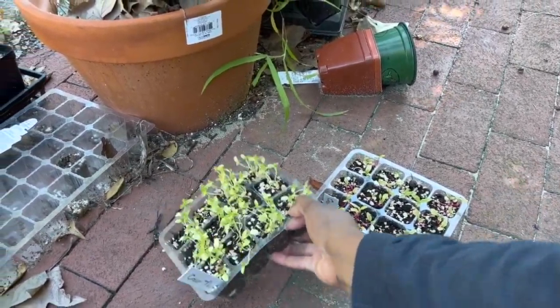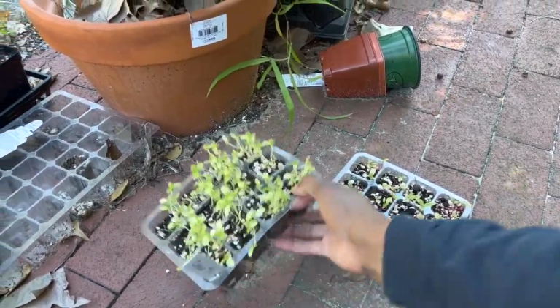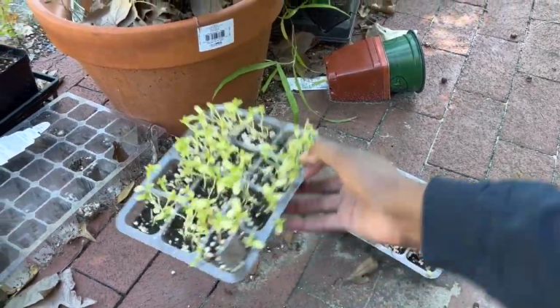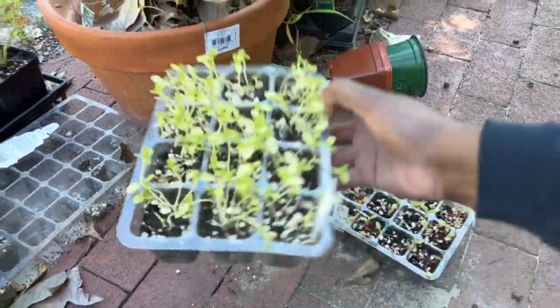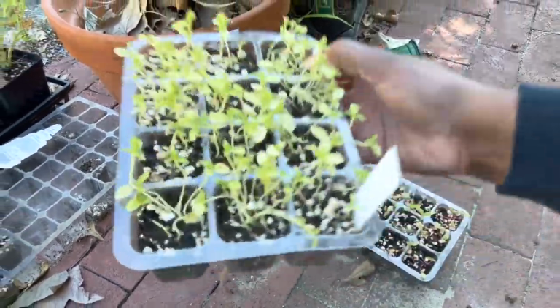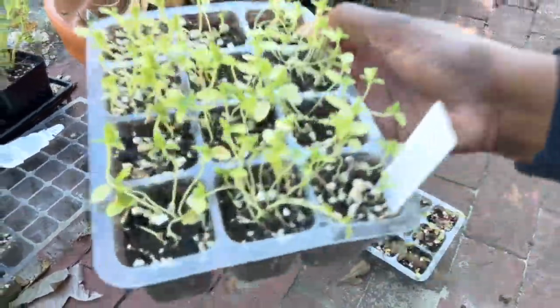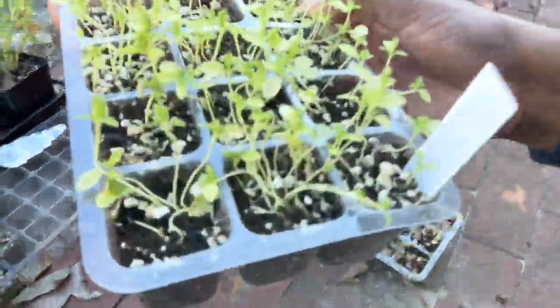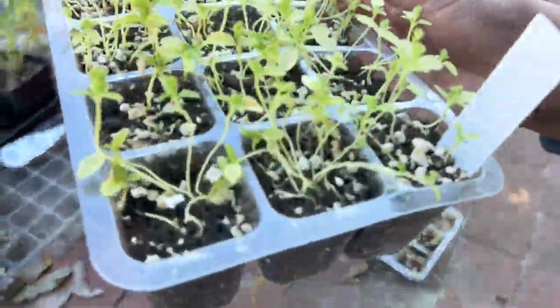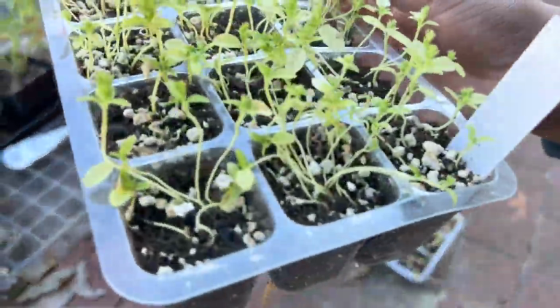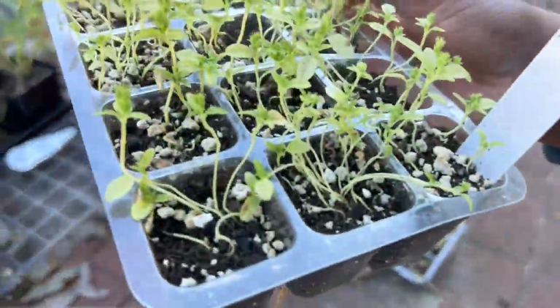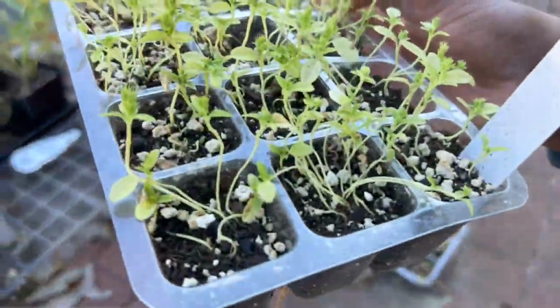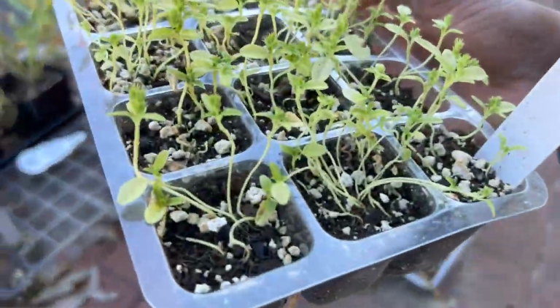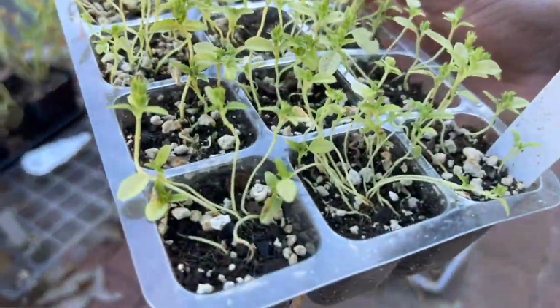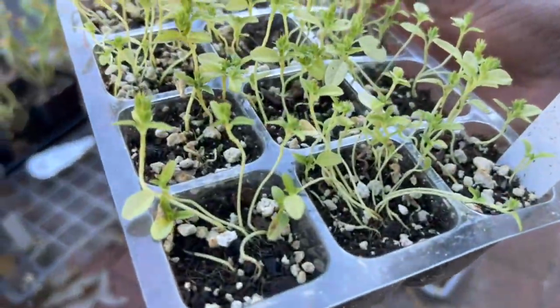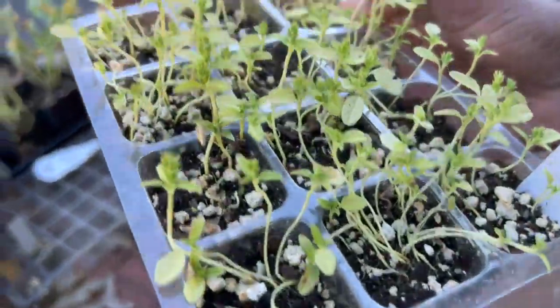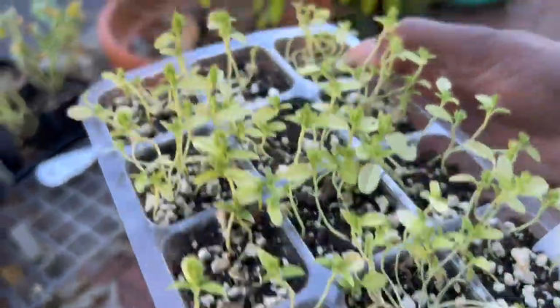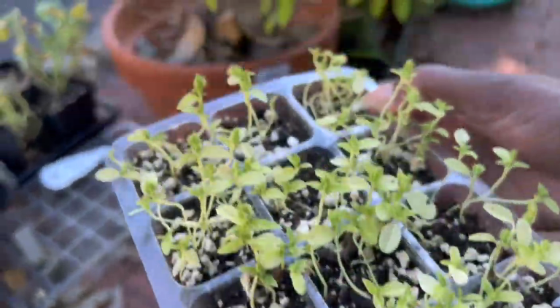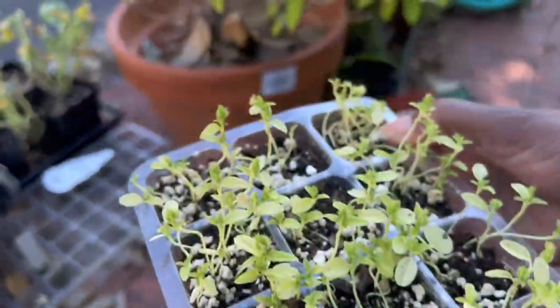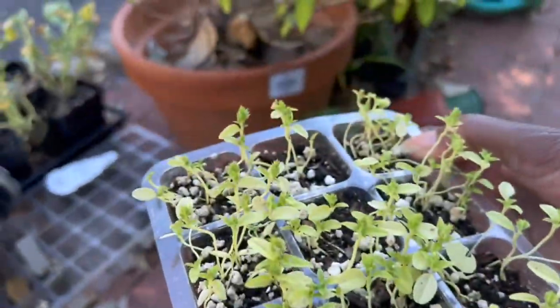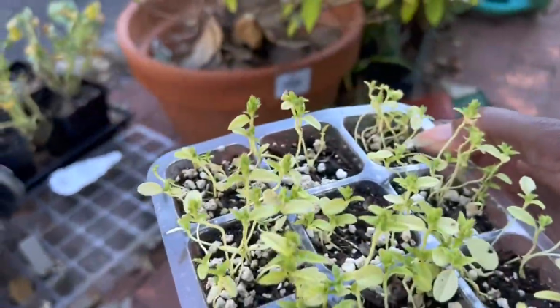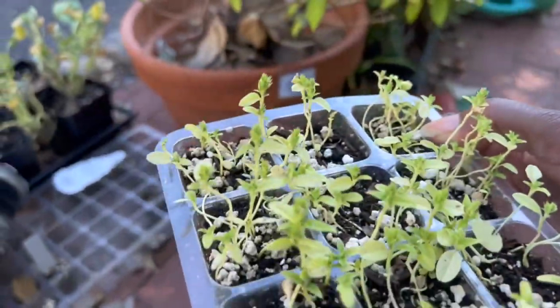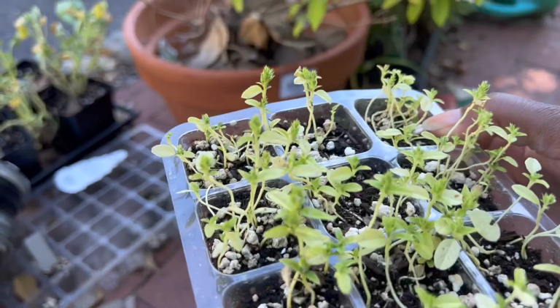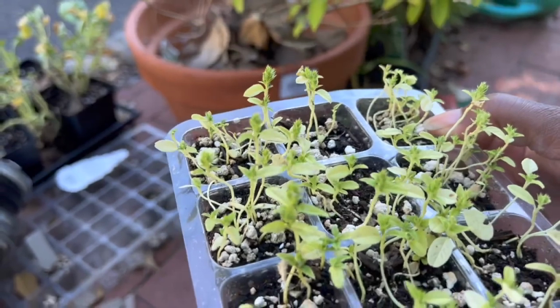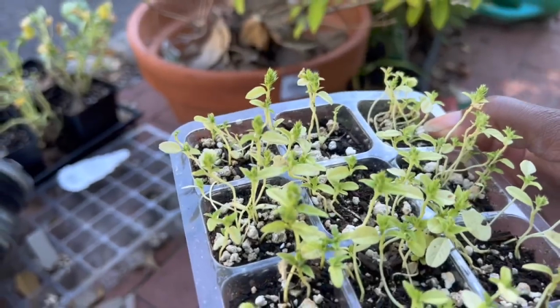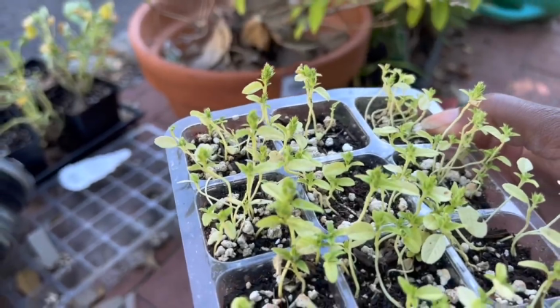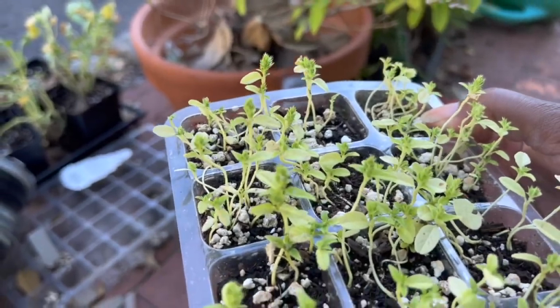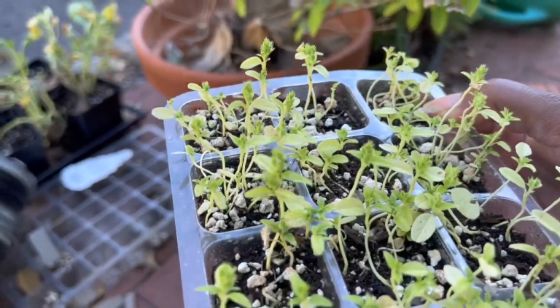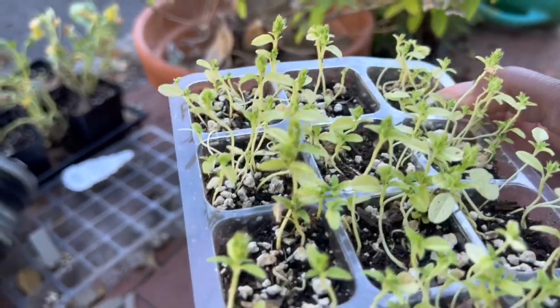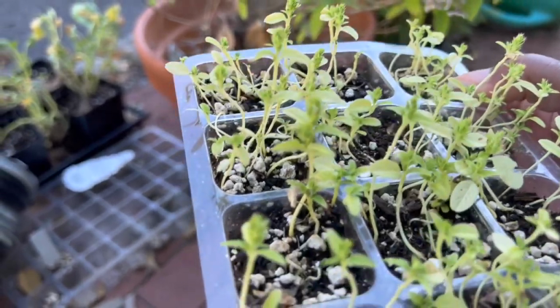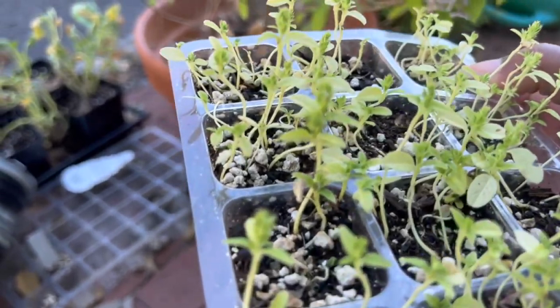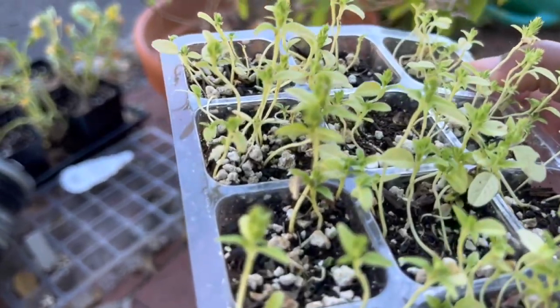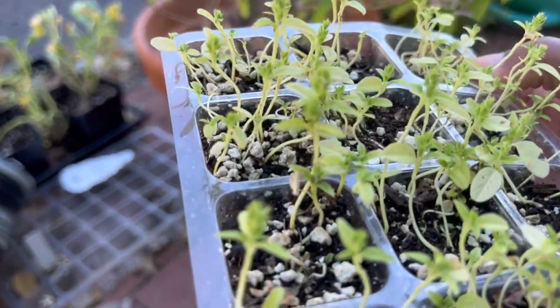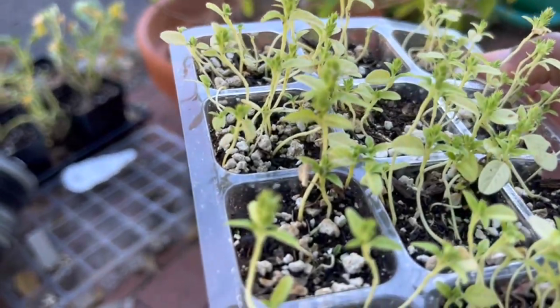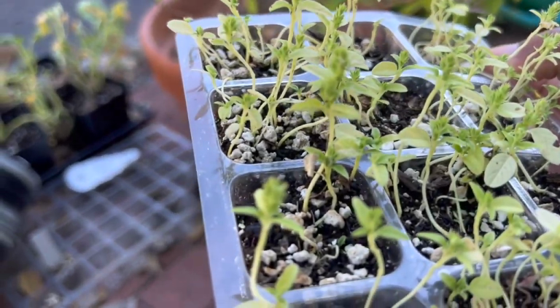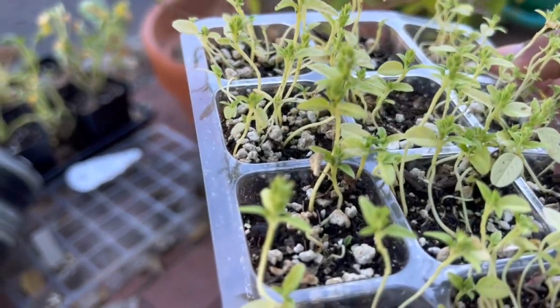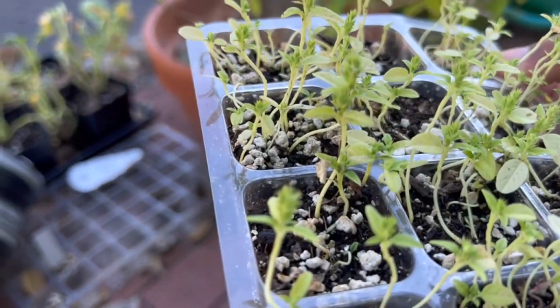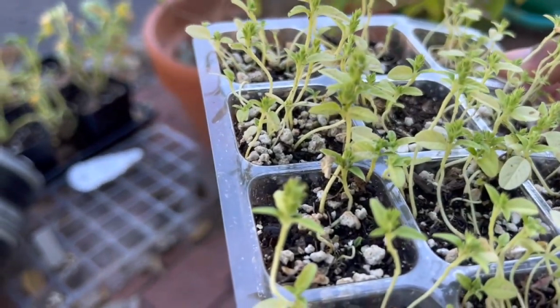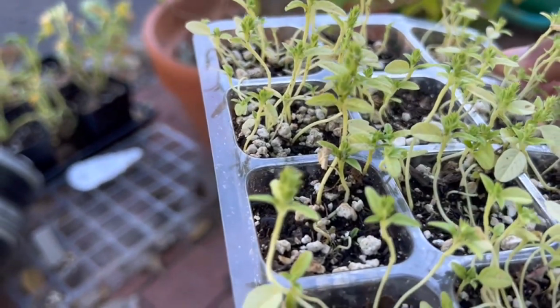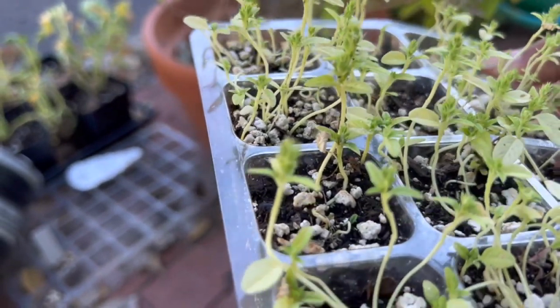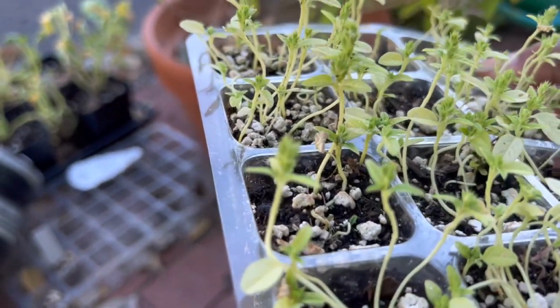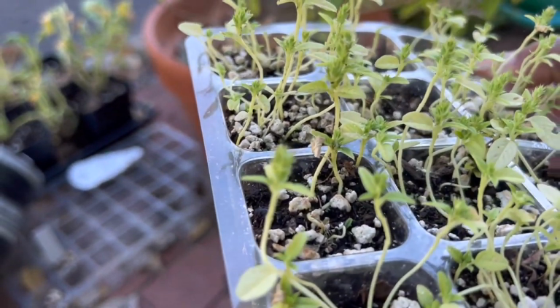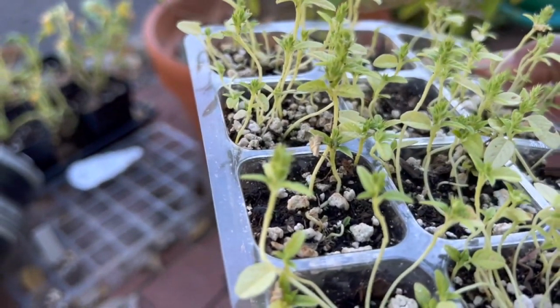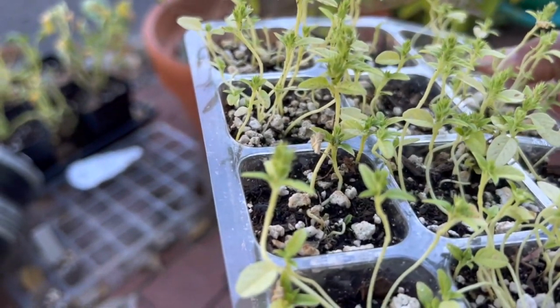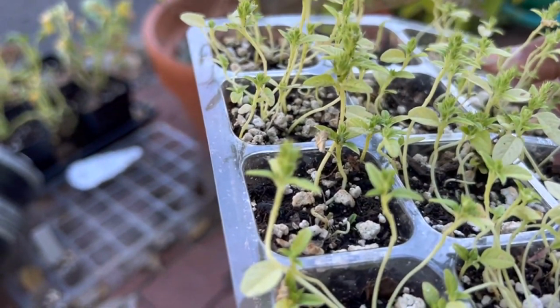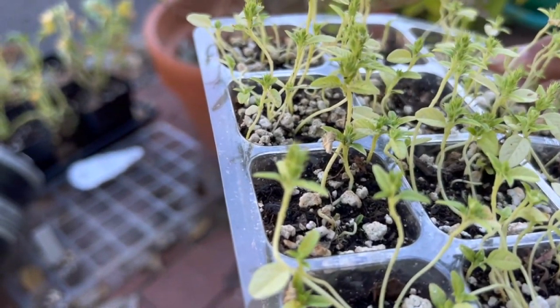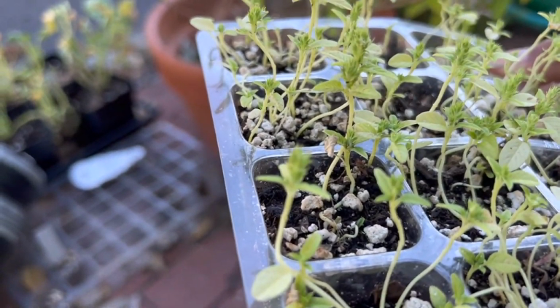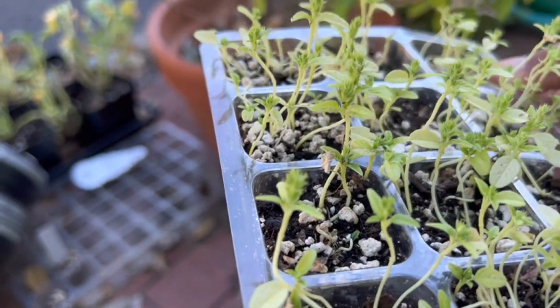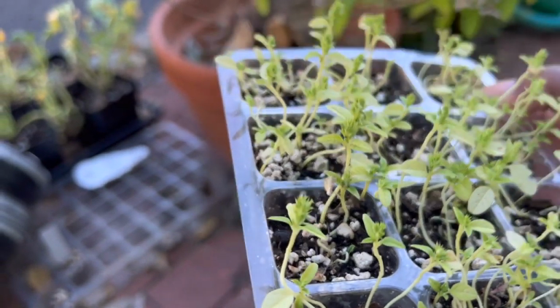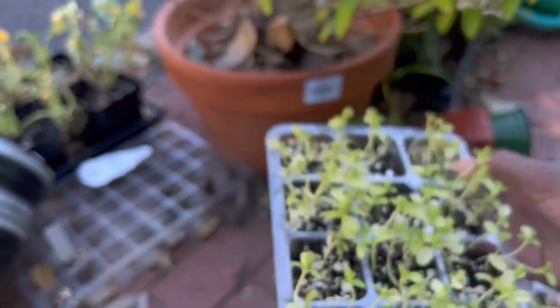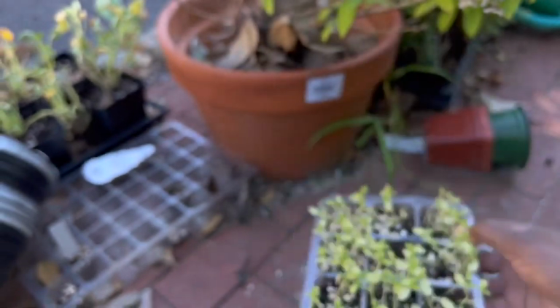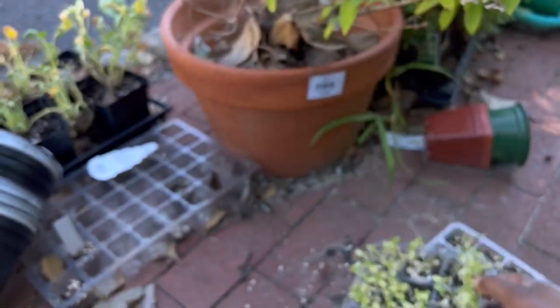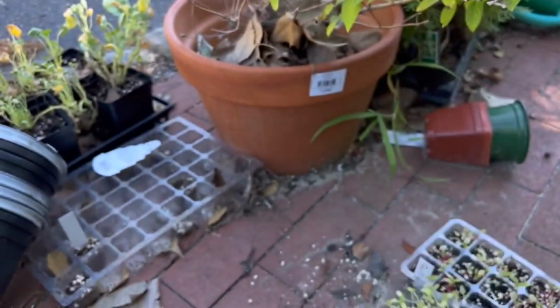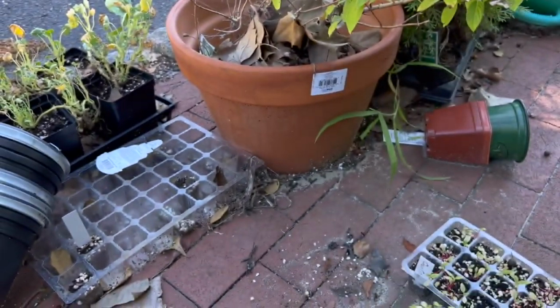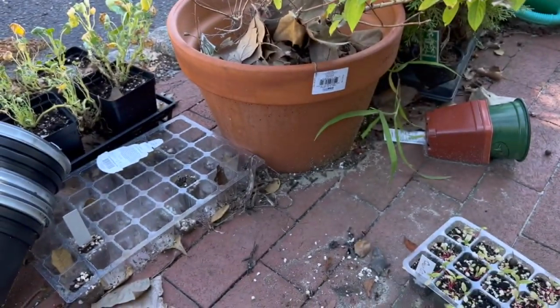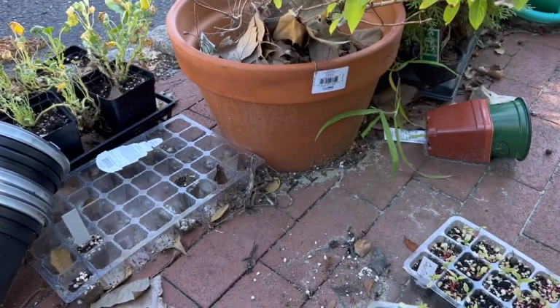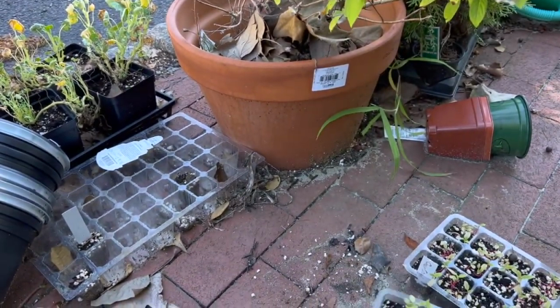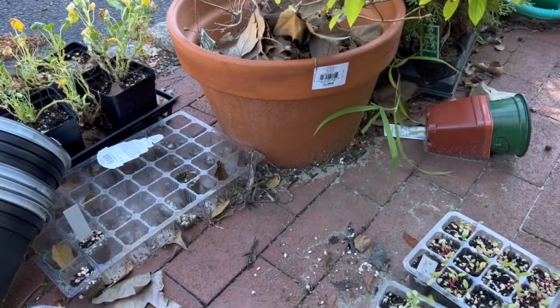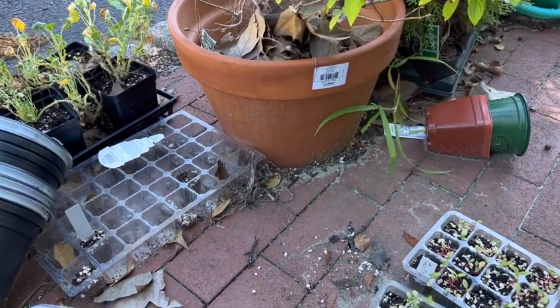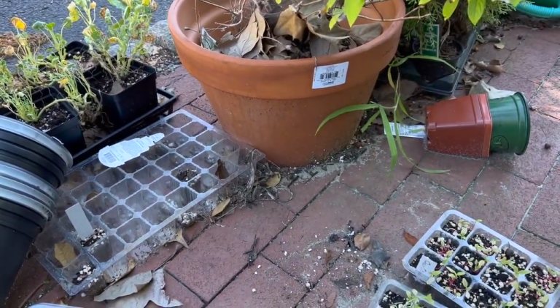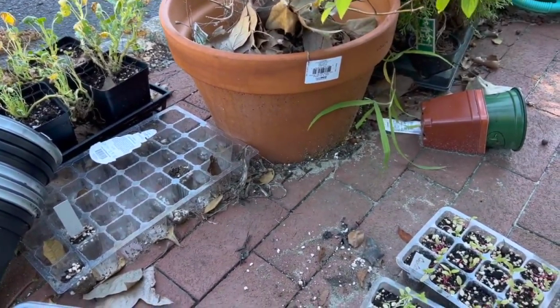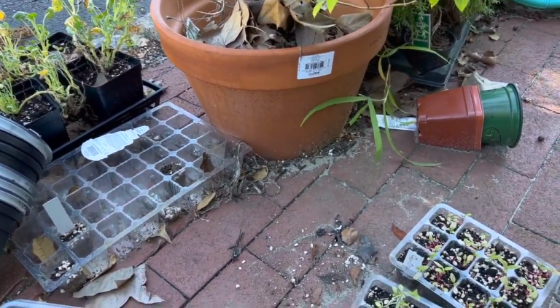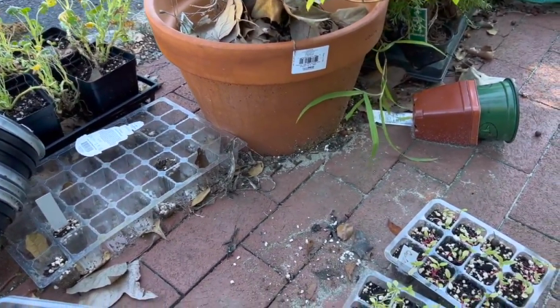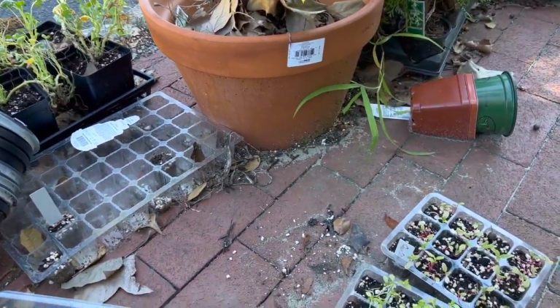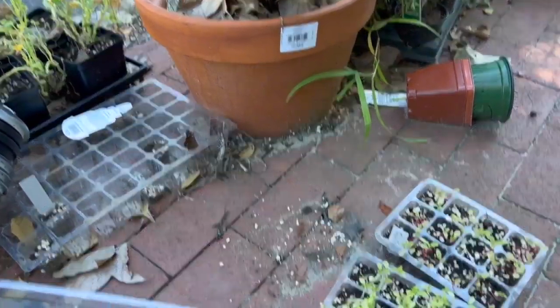Oh my goodness guys, this one is actually blooming already! It really is green. Let me hurry up and get those out in the ground.